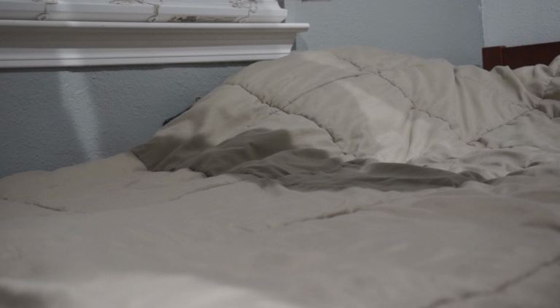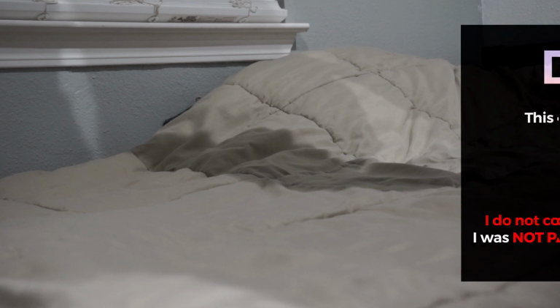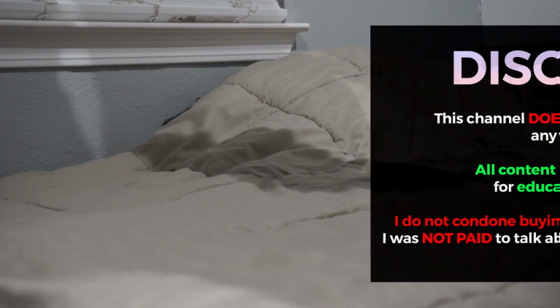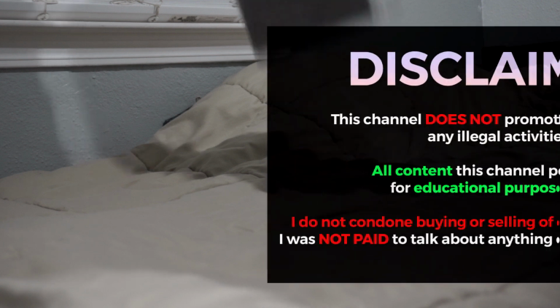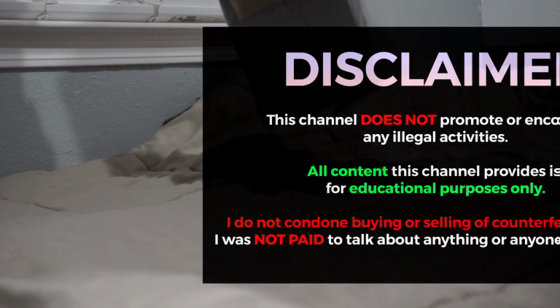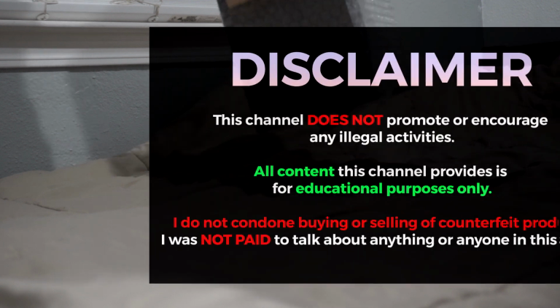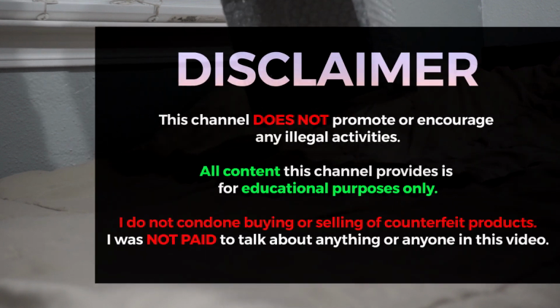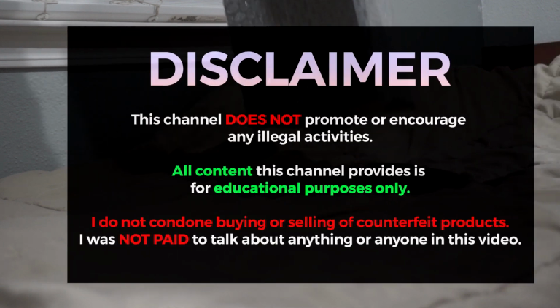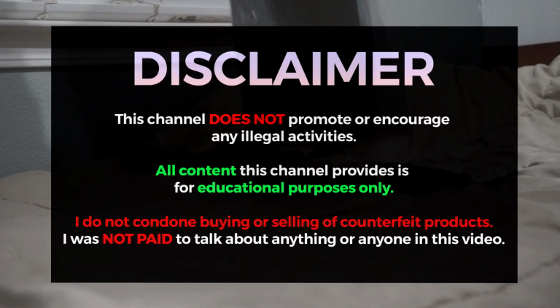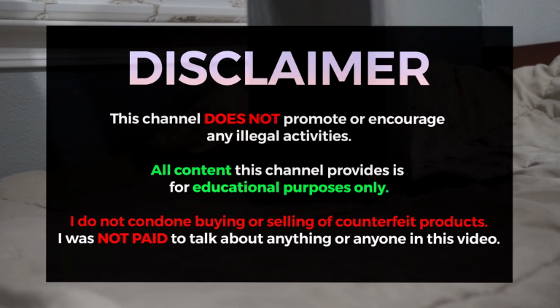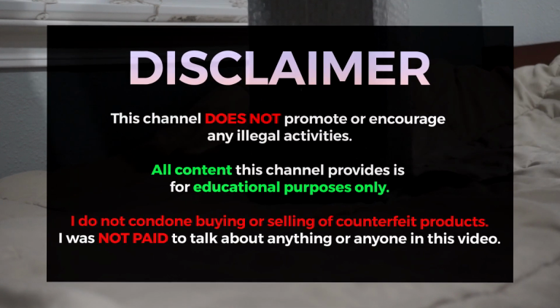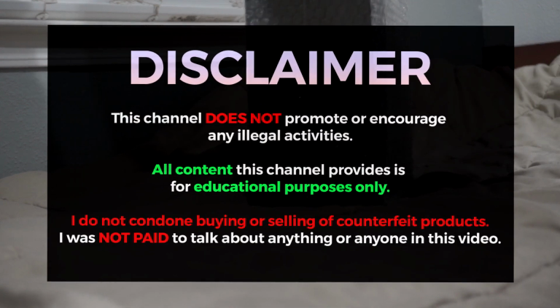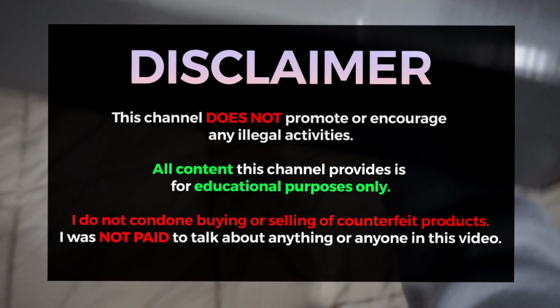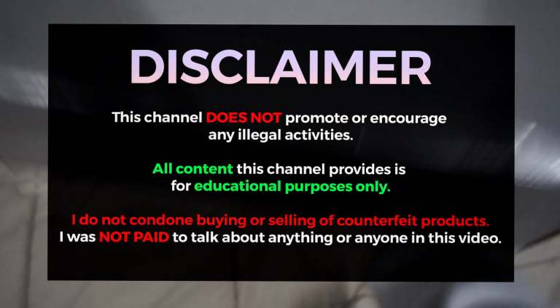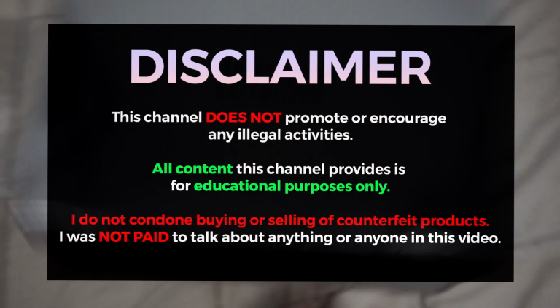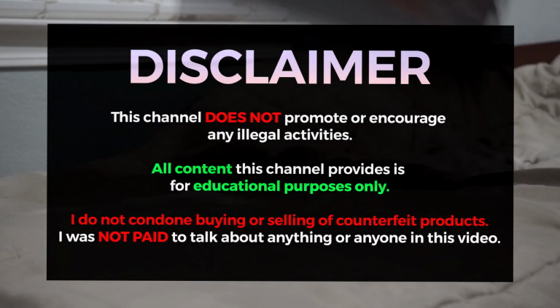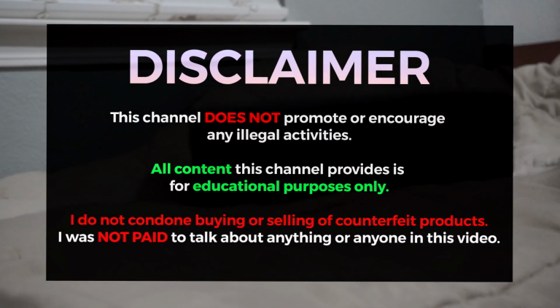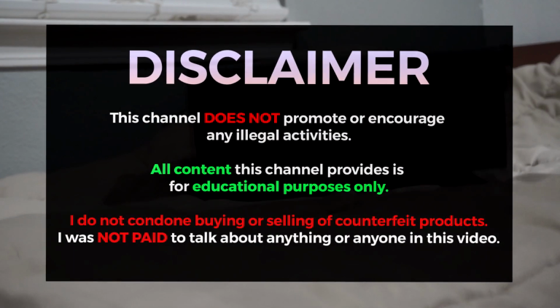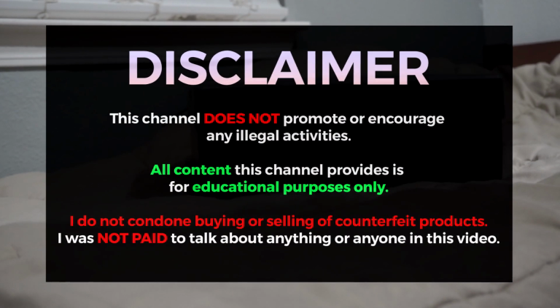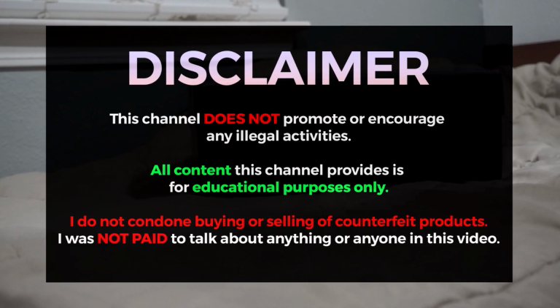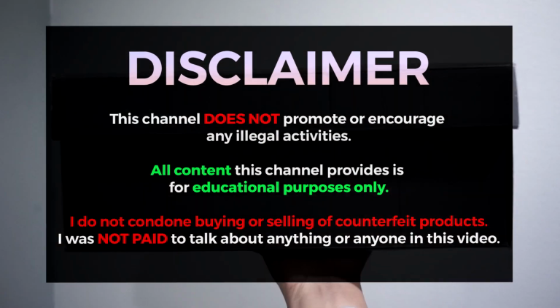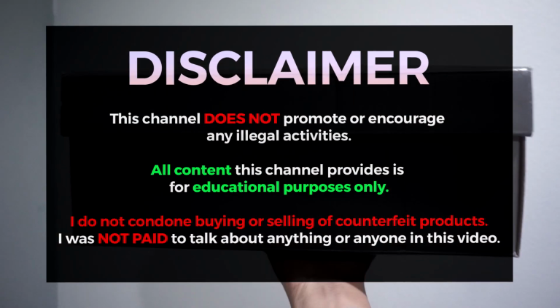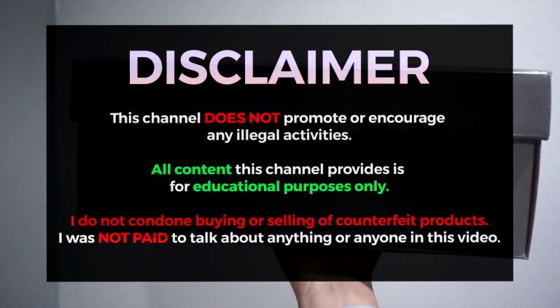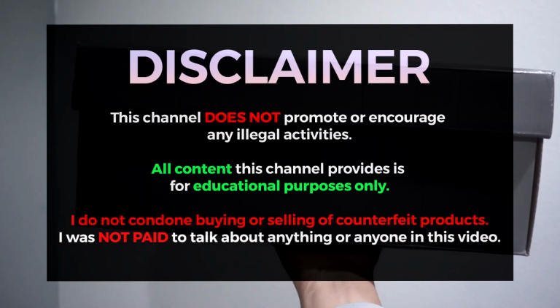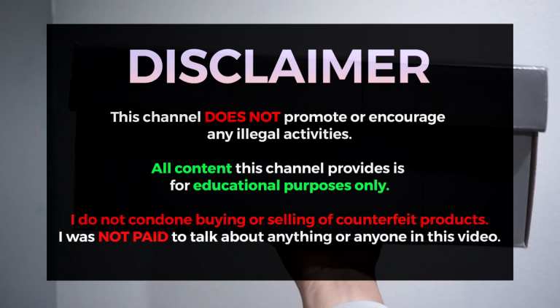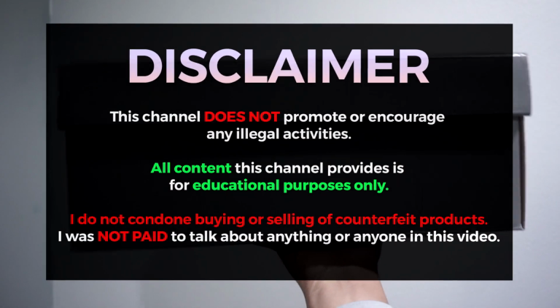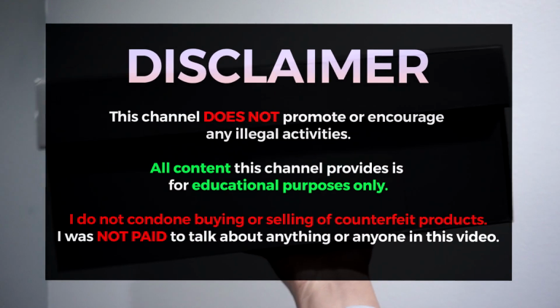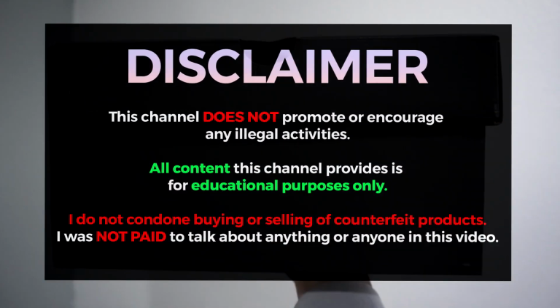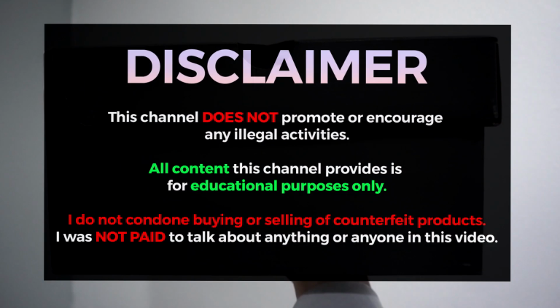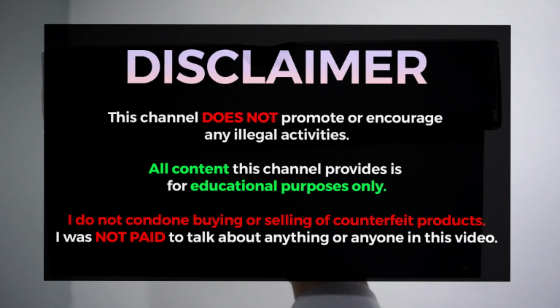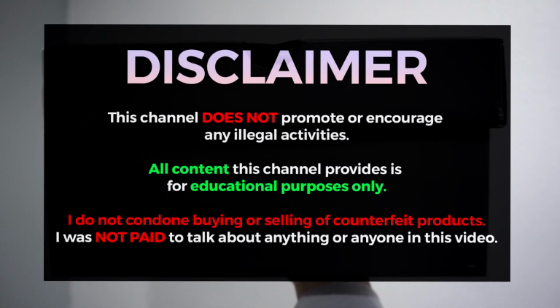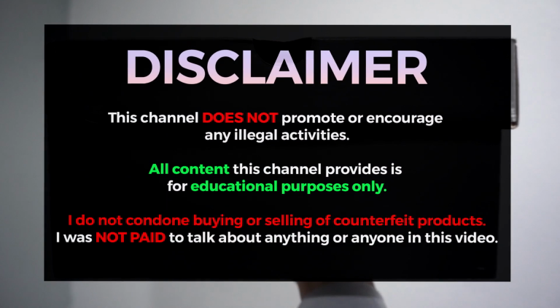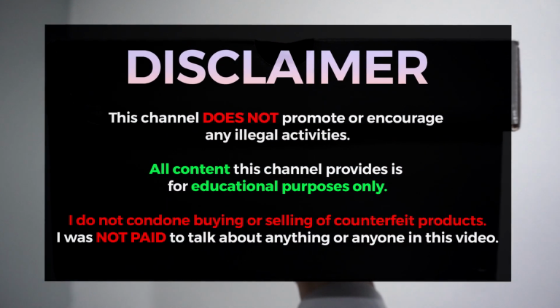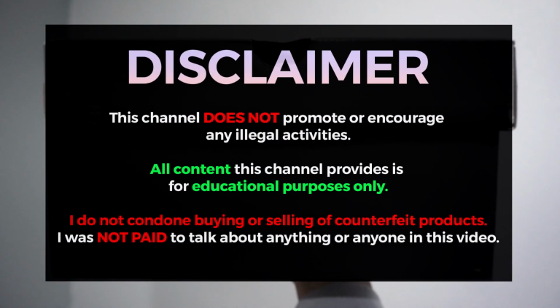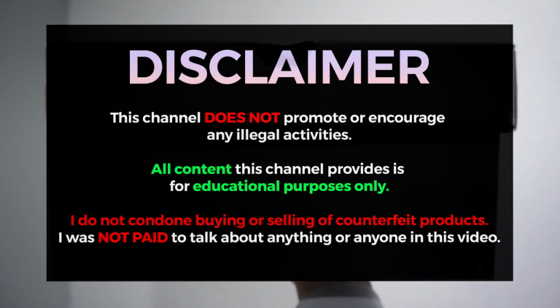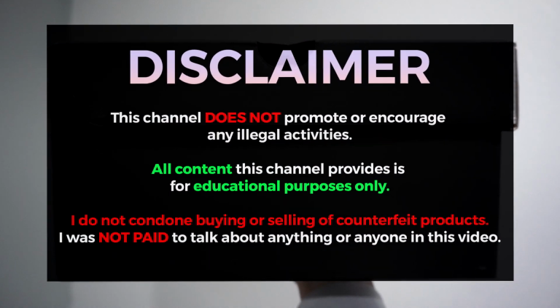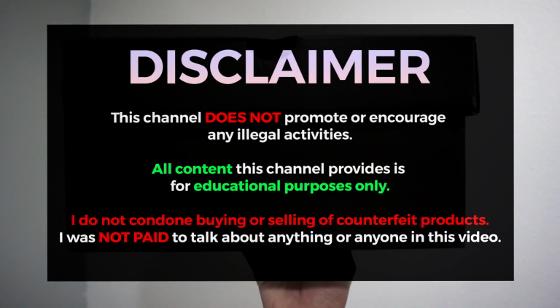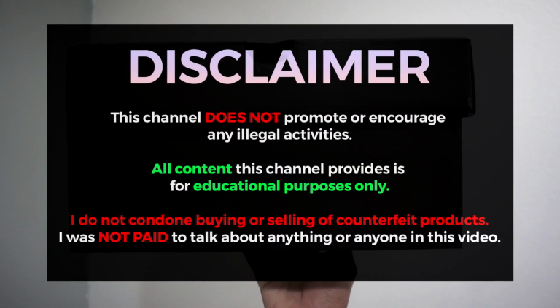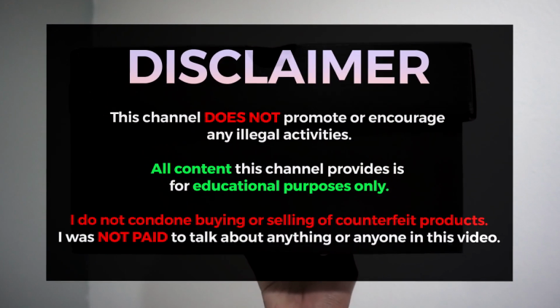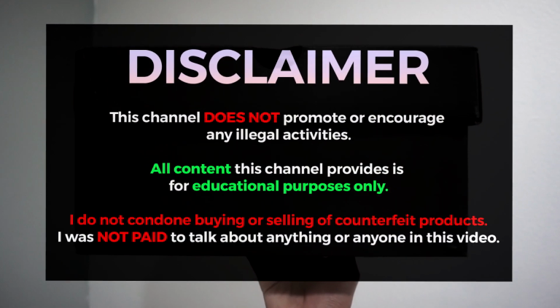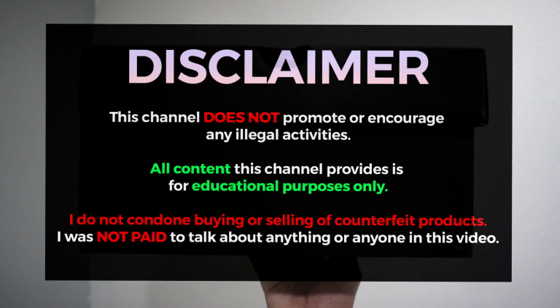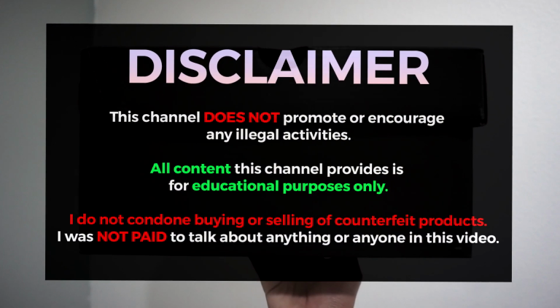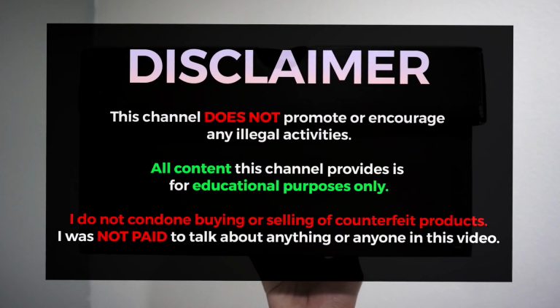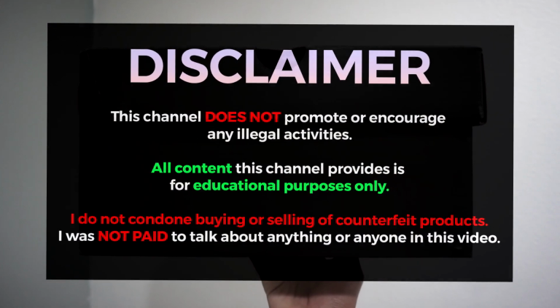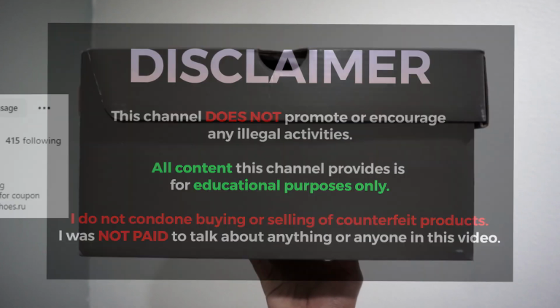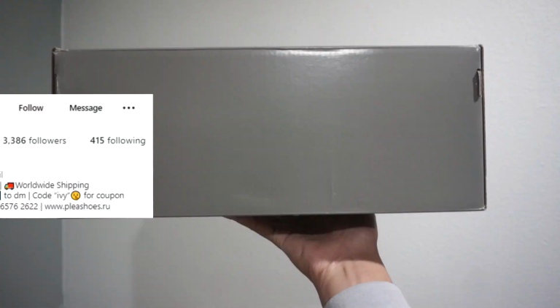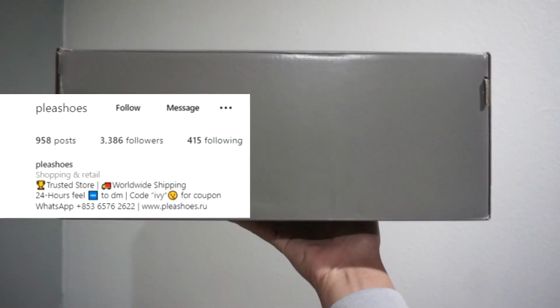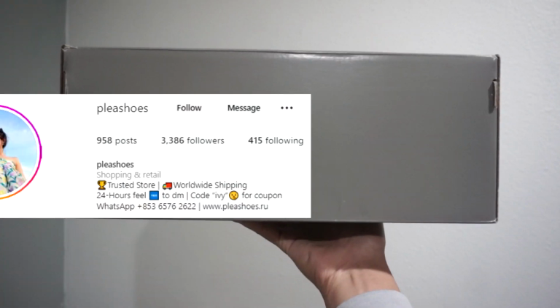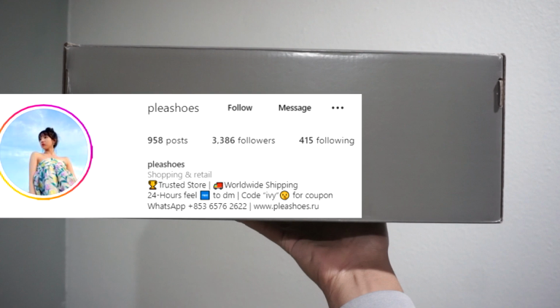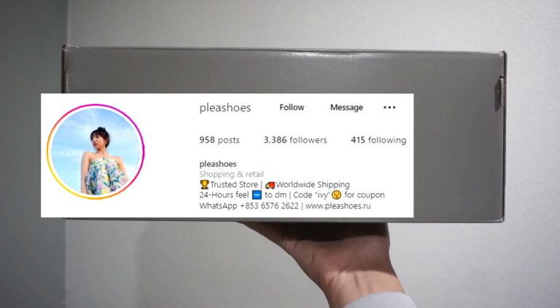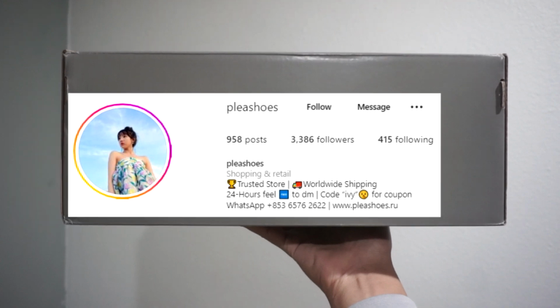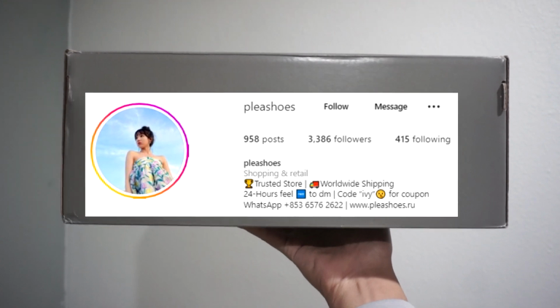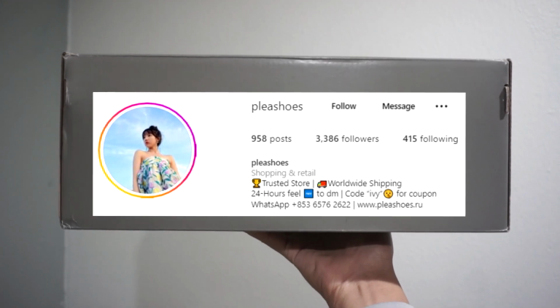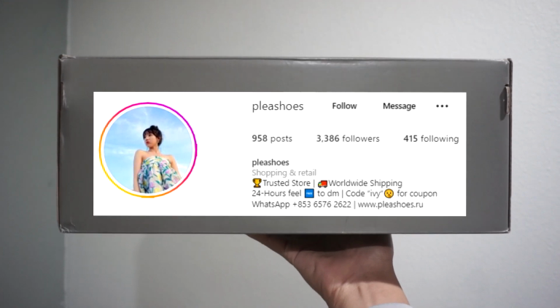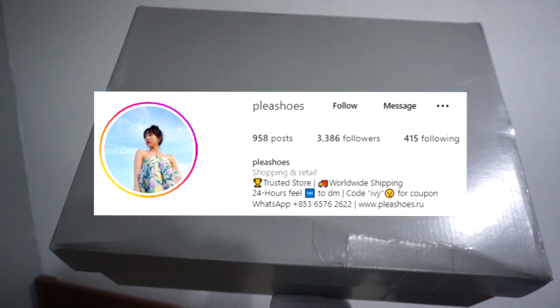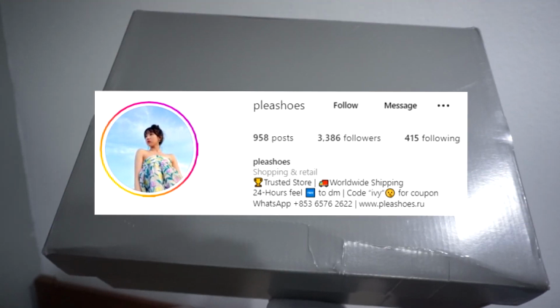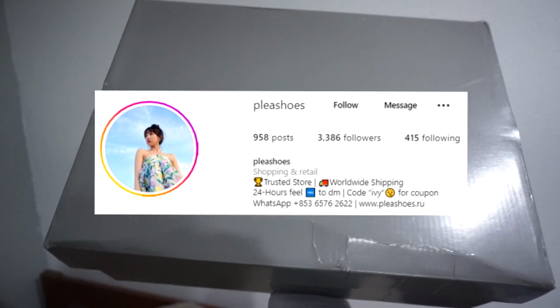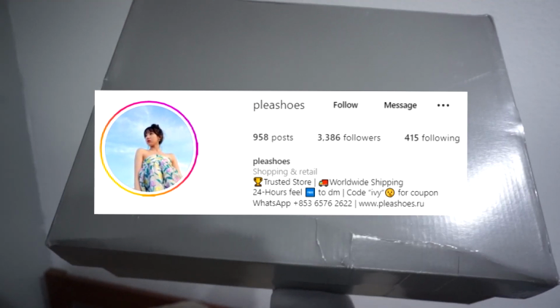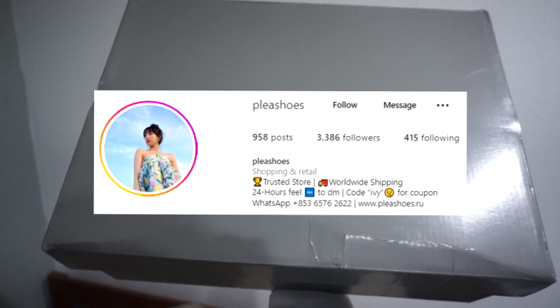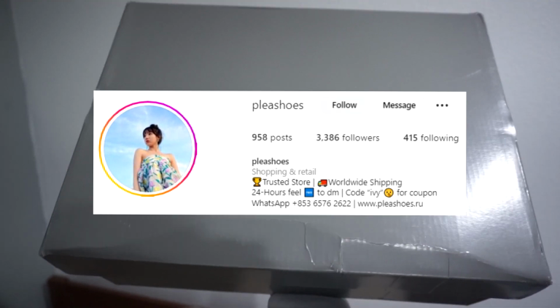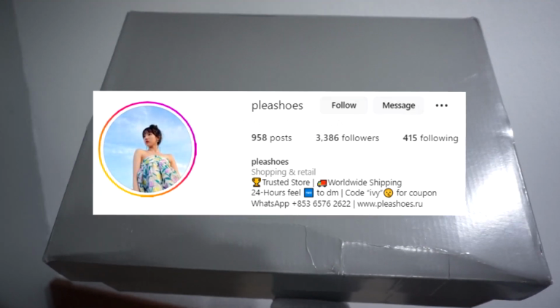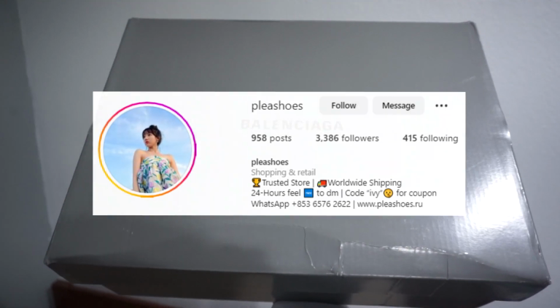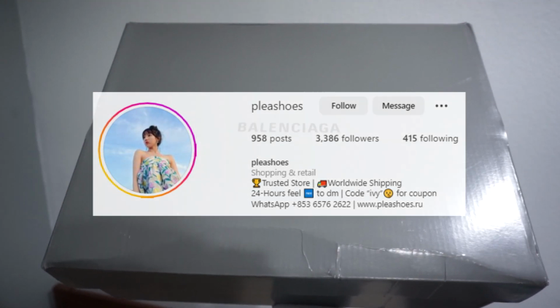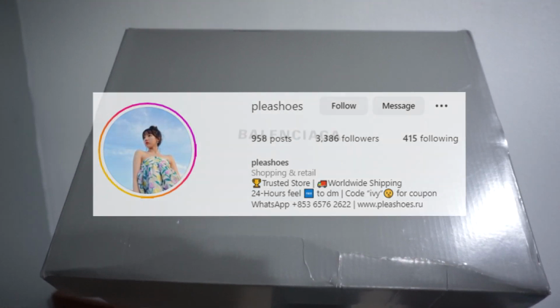Before the video begins, I just want to say that all content on this channel is for educational purposes only. And a huge thank you to Pleas Shoes for sending these over for review.